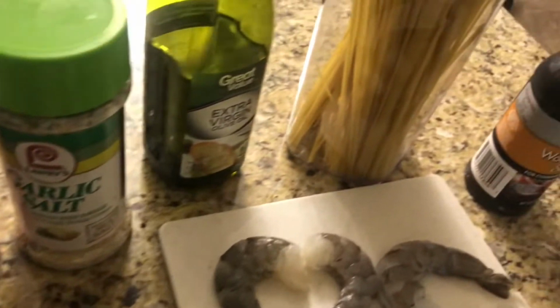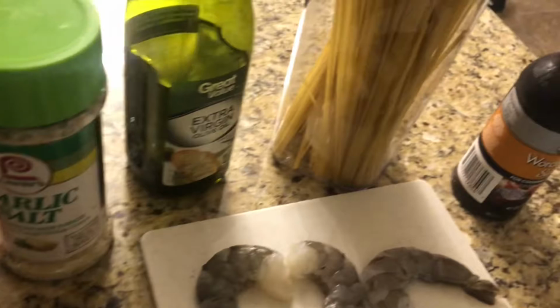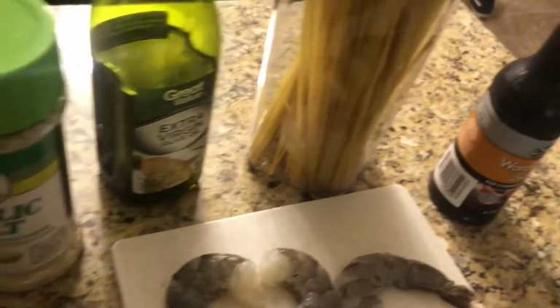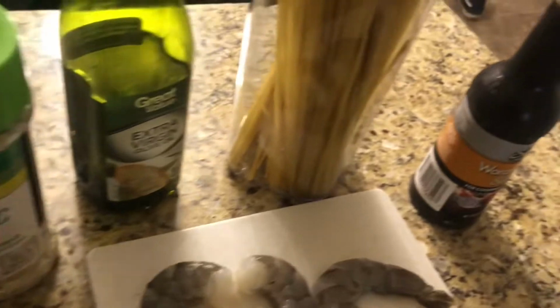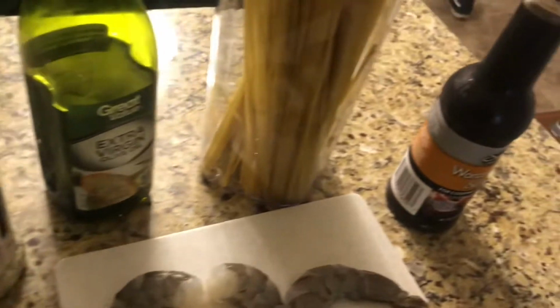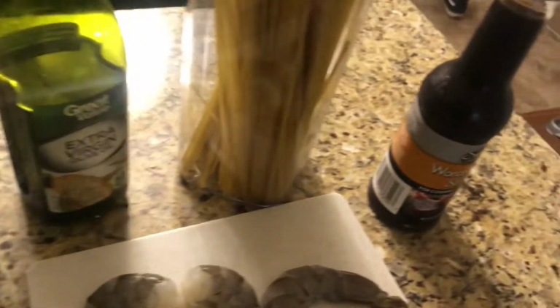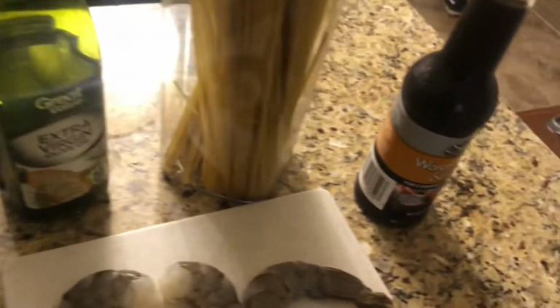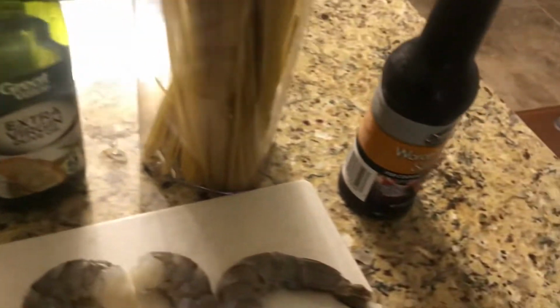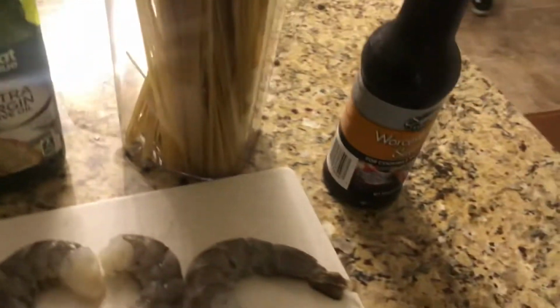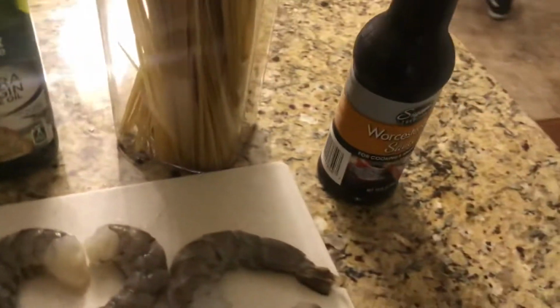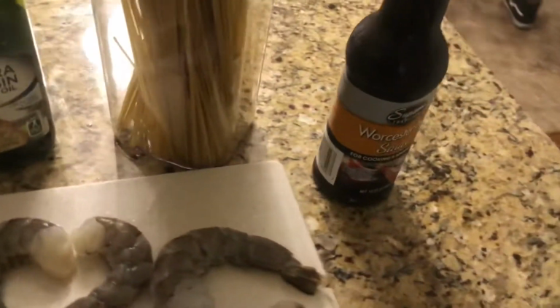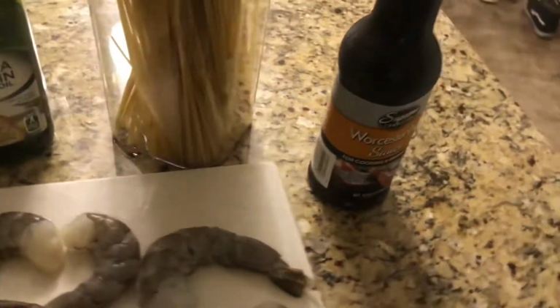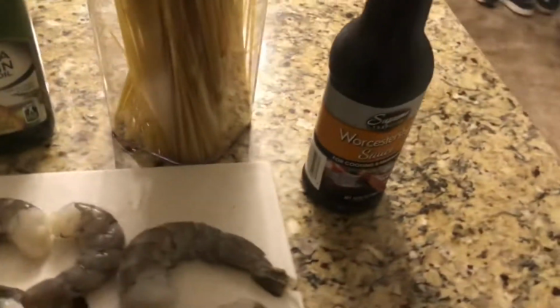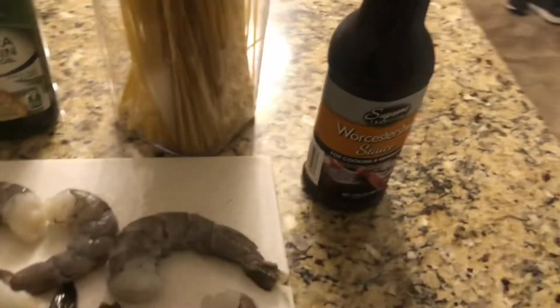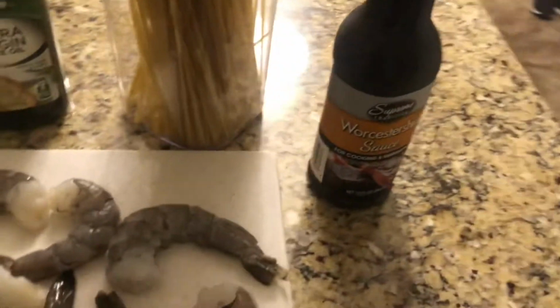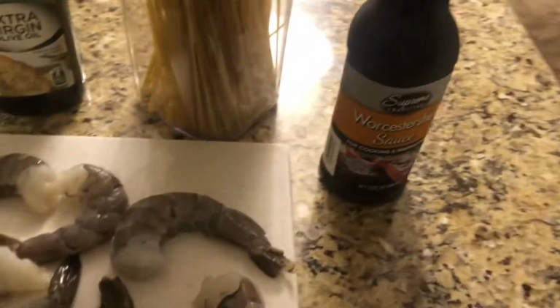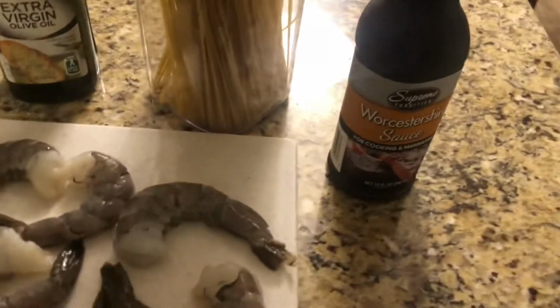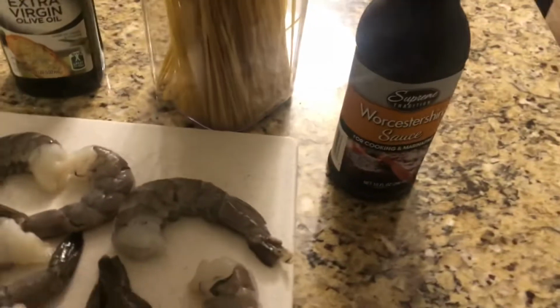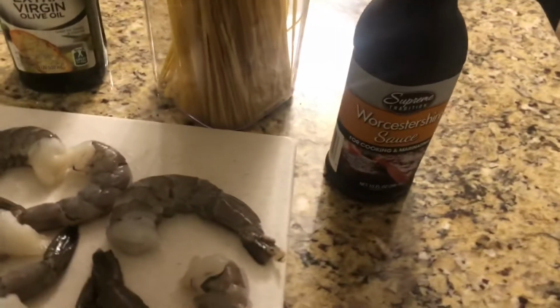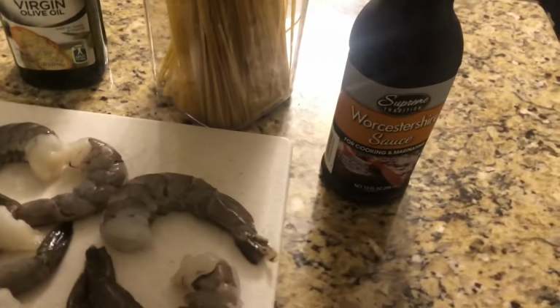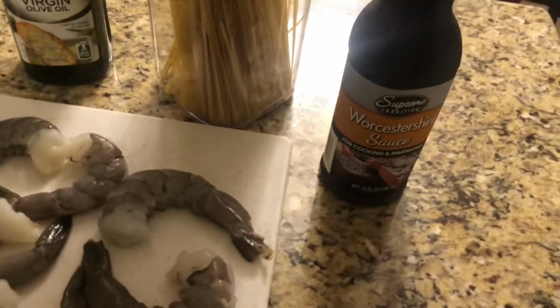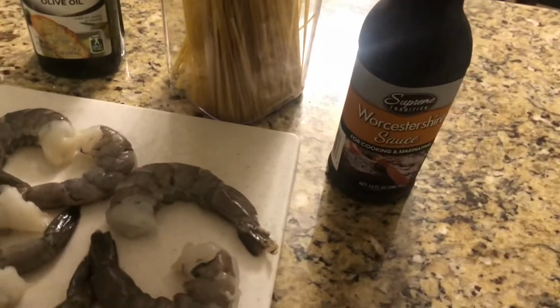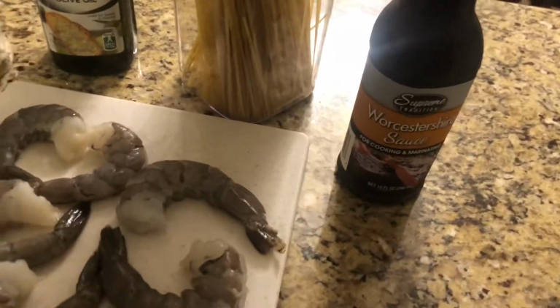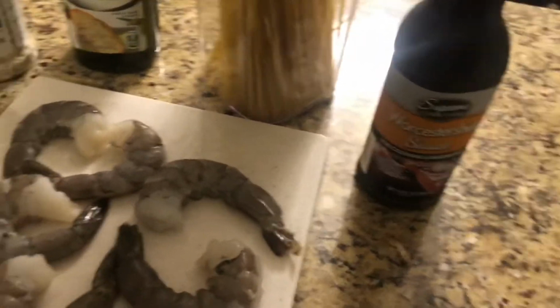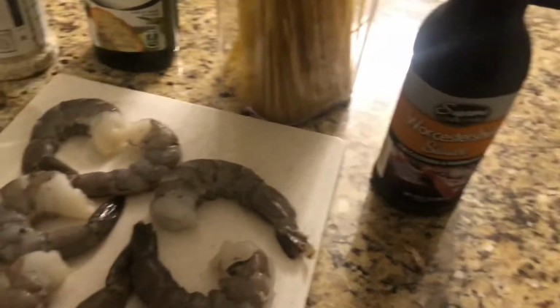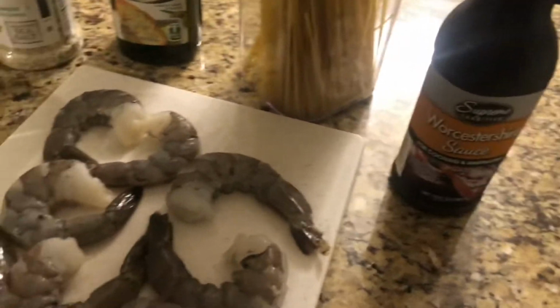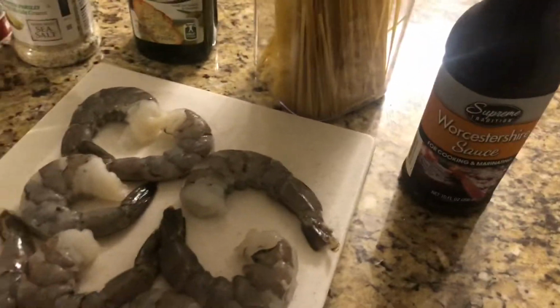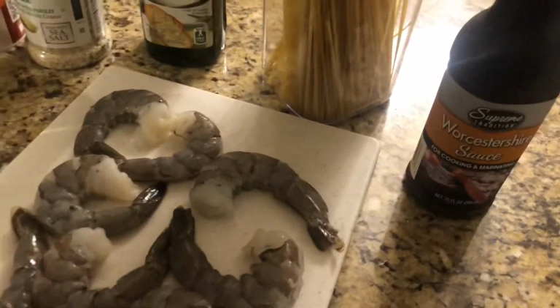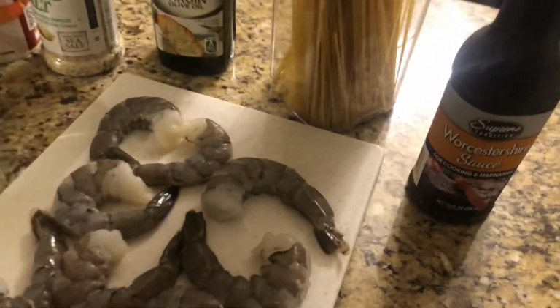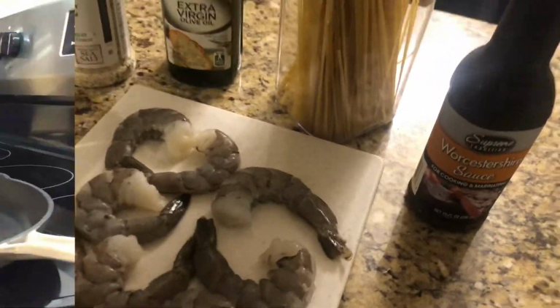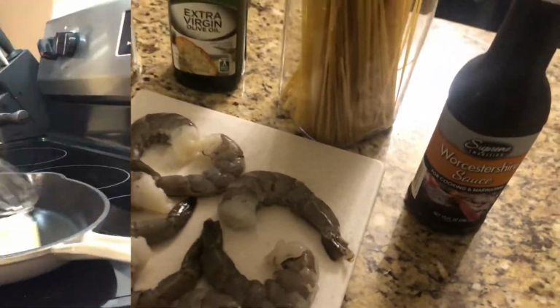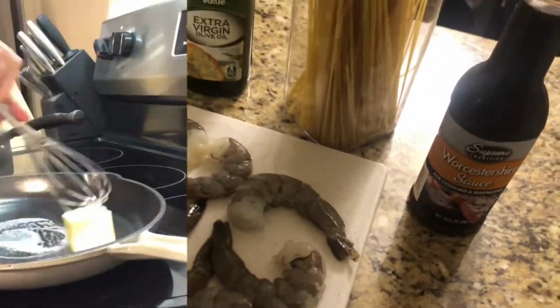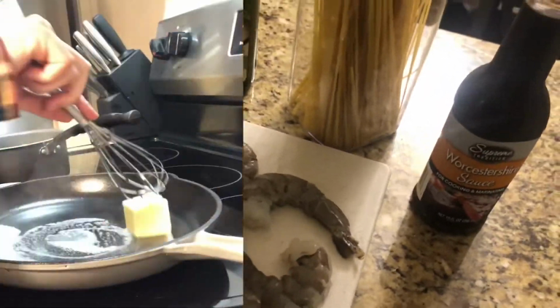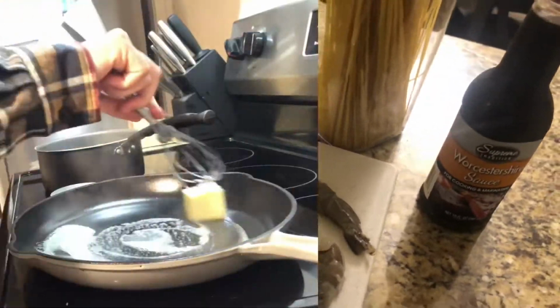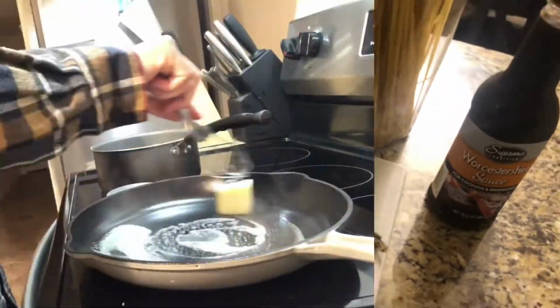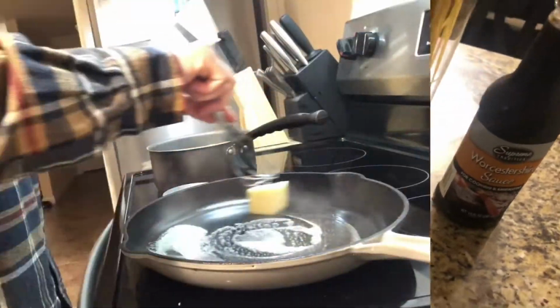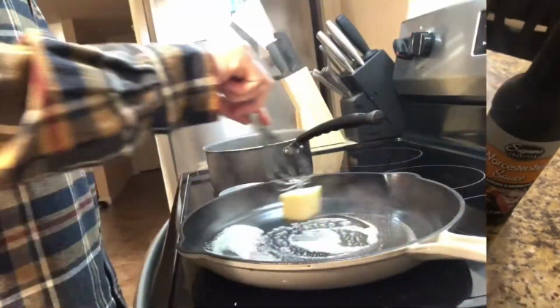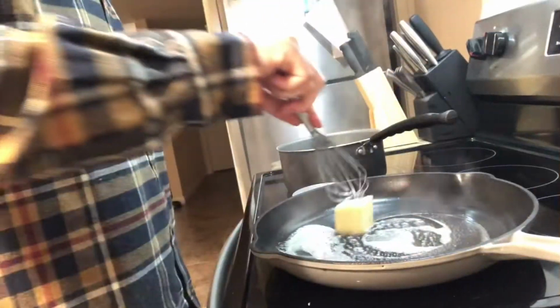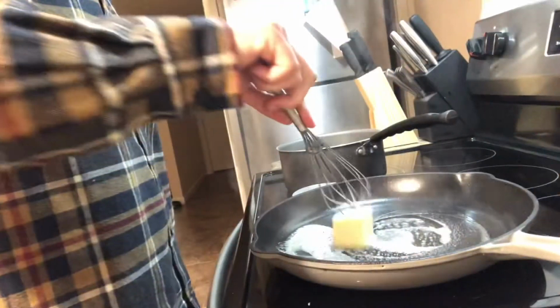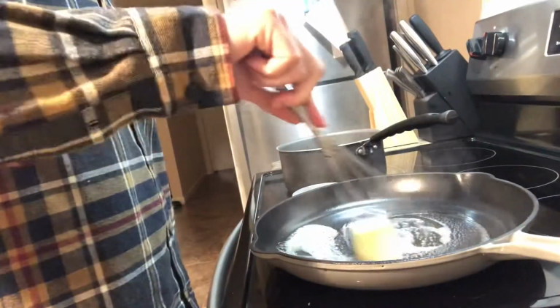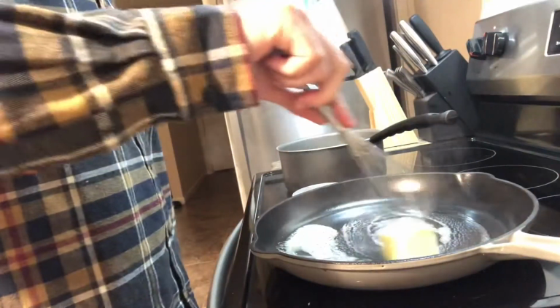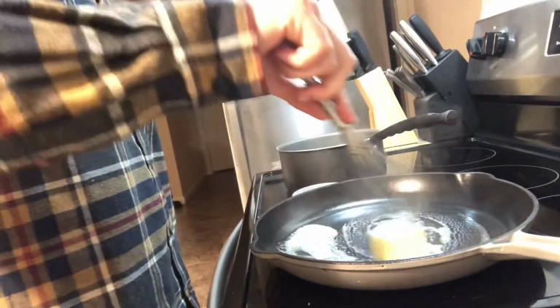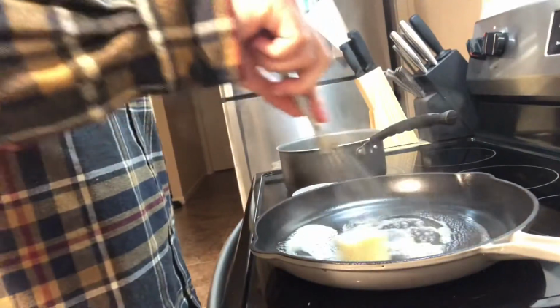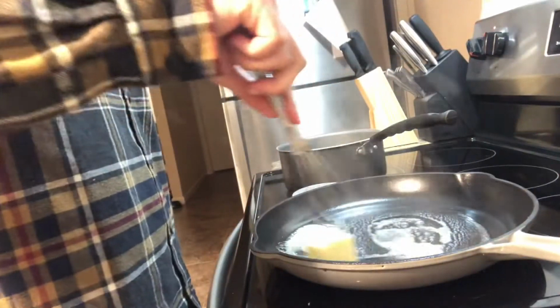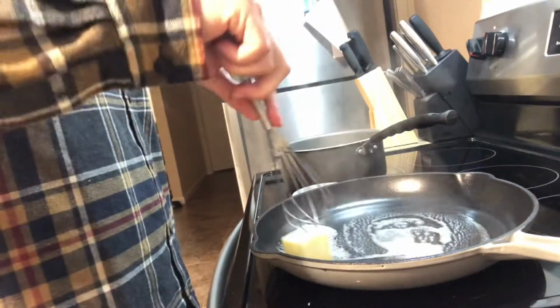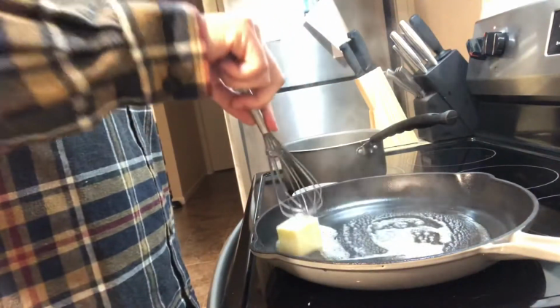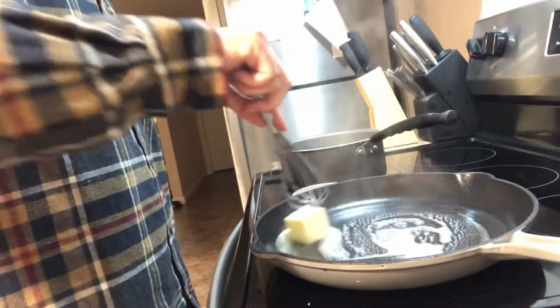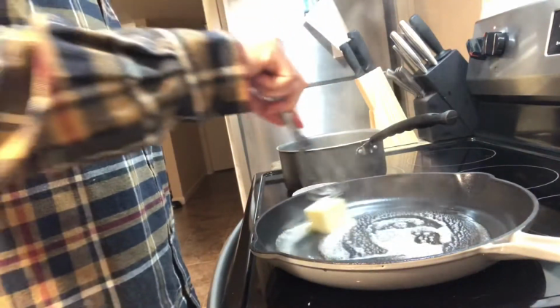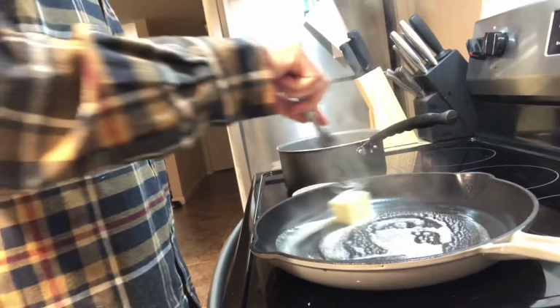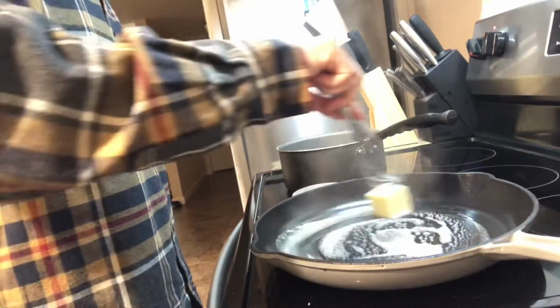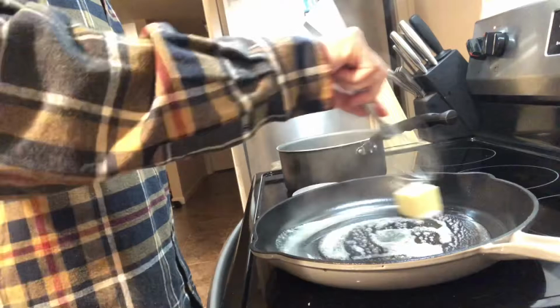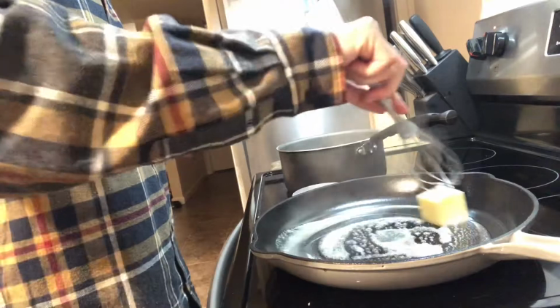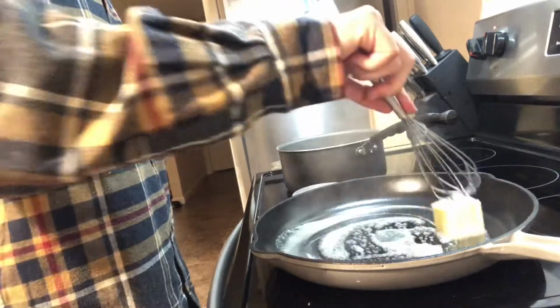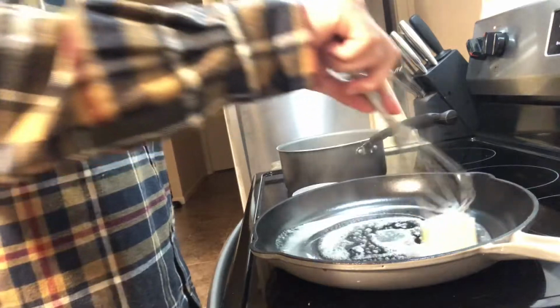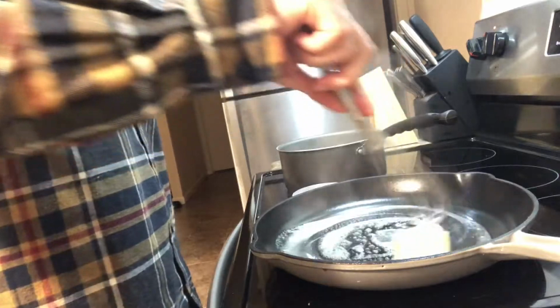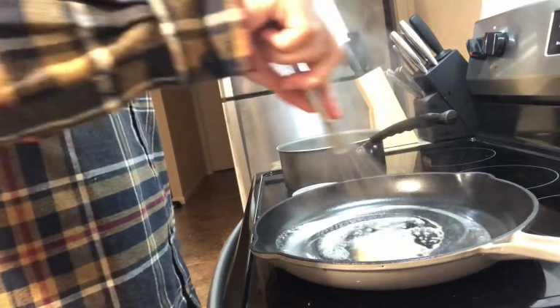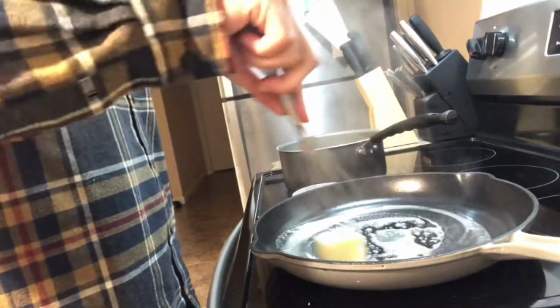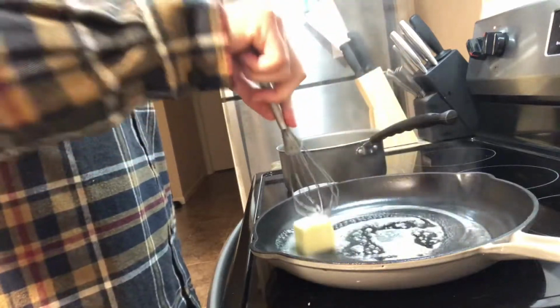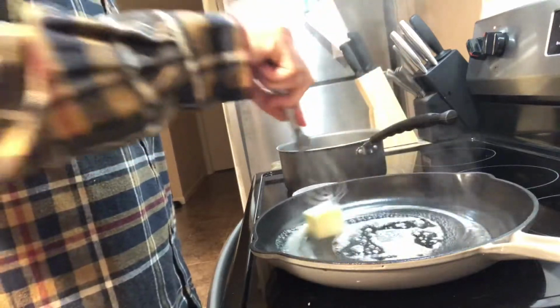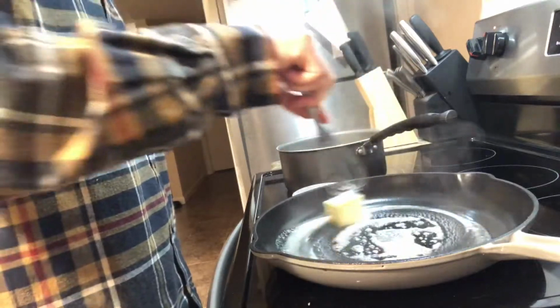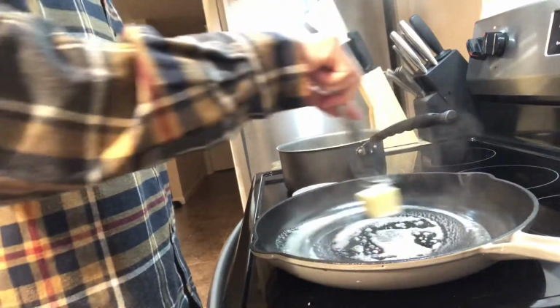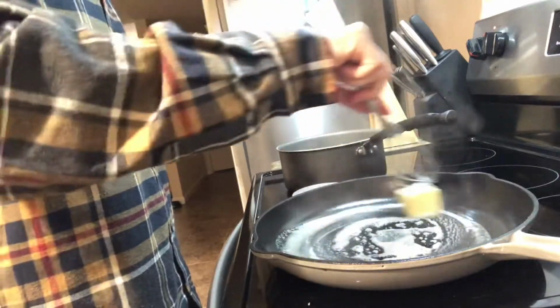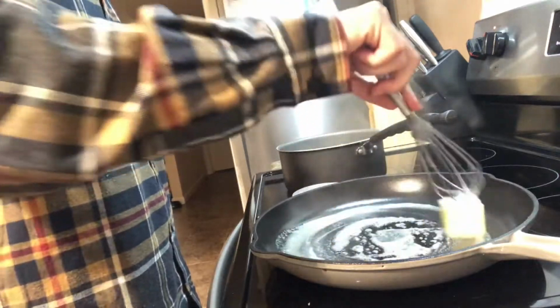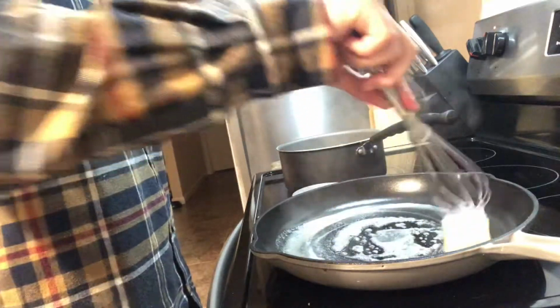Shrimp, garlic salt, olive oil, Worcestershire sauce, pasta, and some of that Go Creole seasoning.